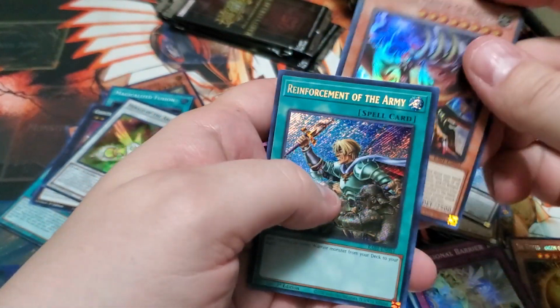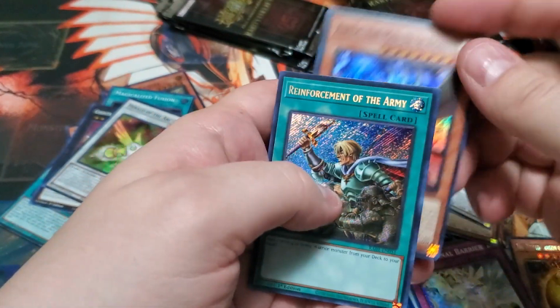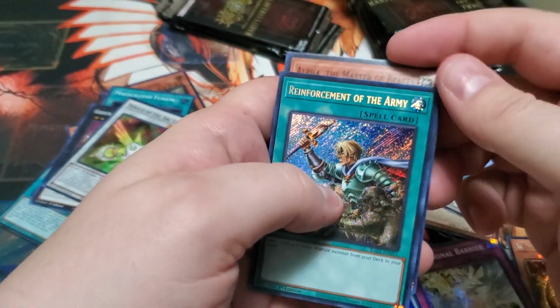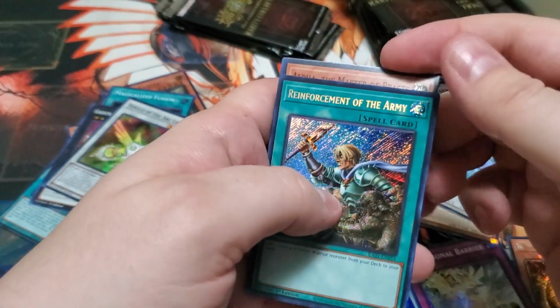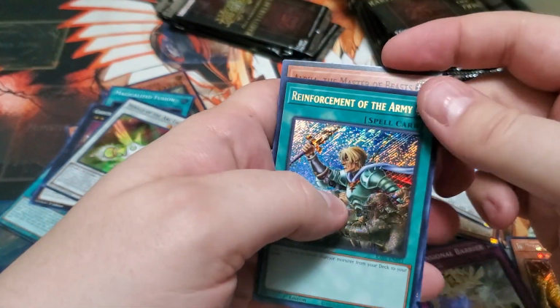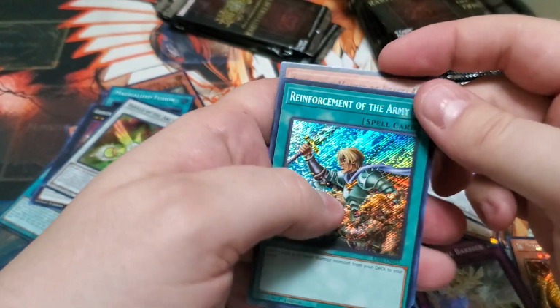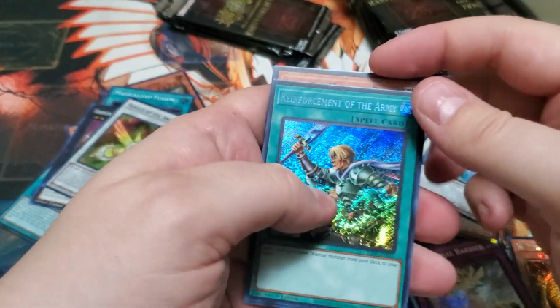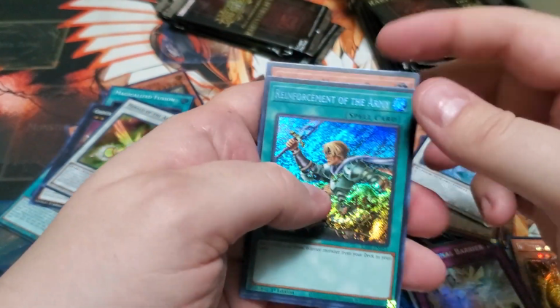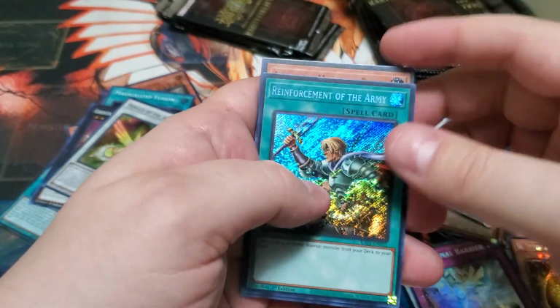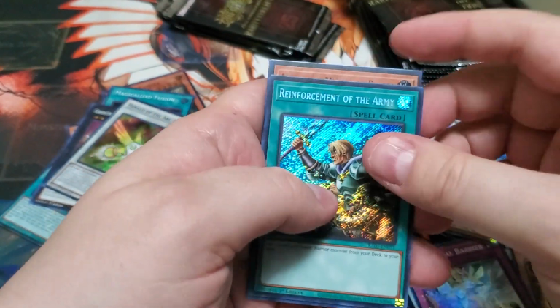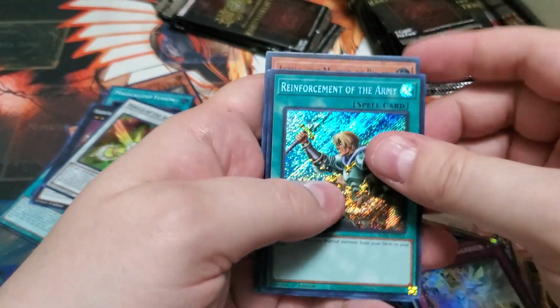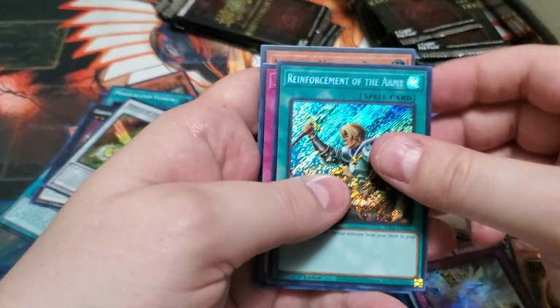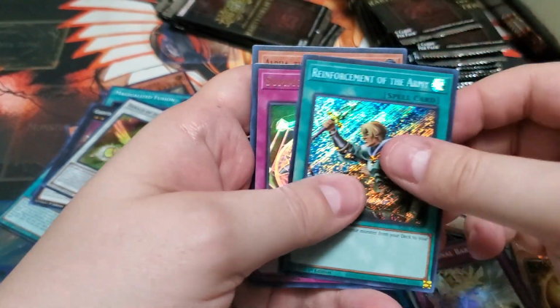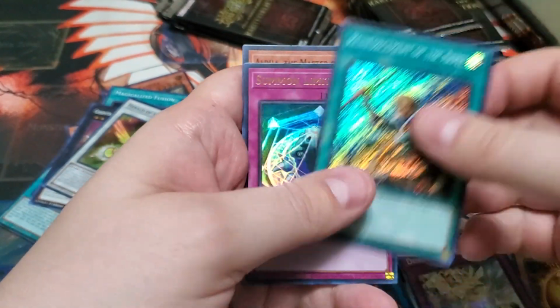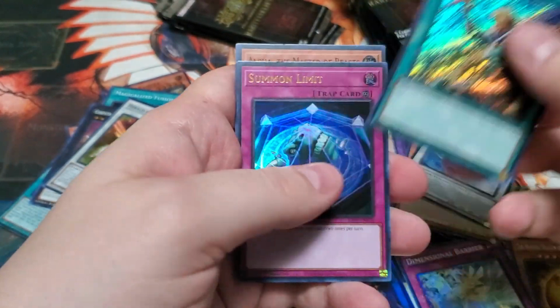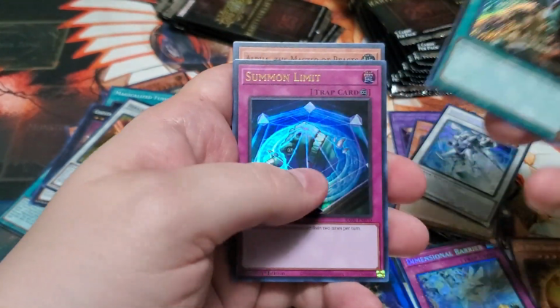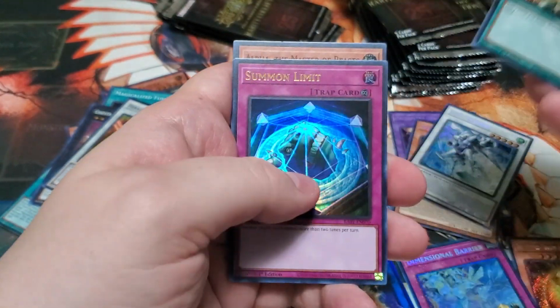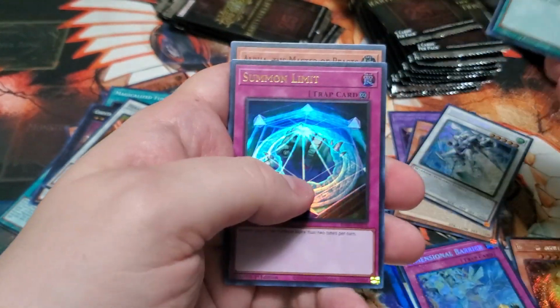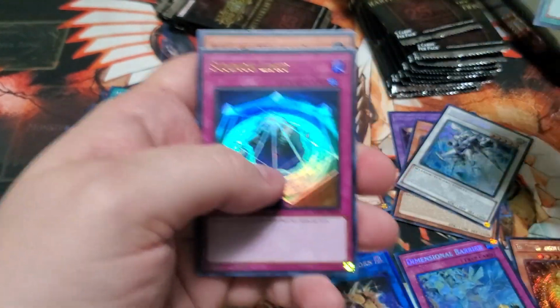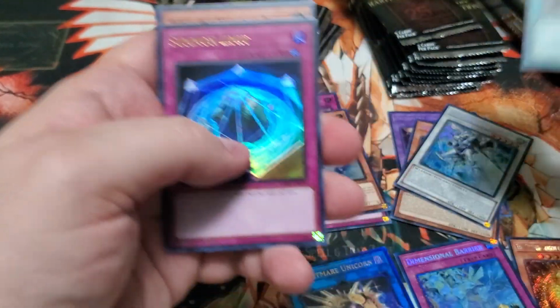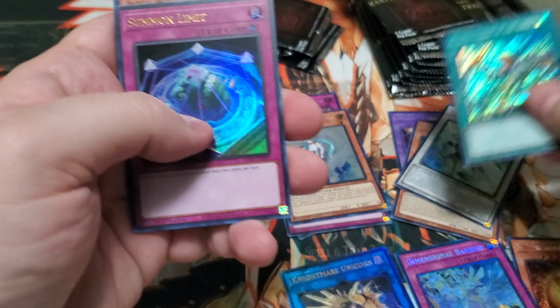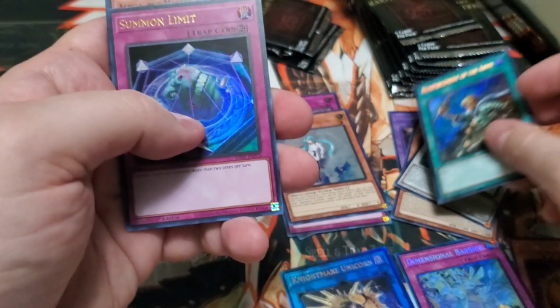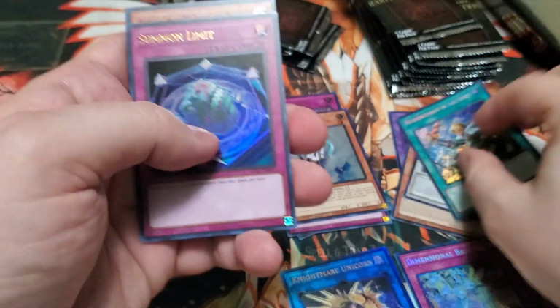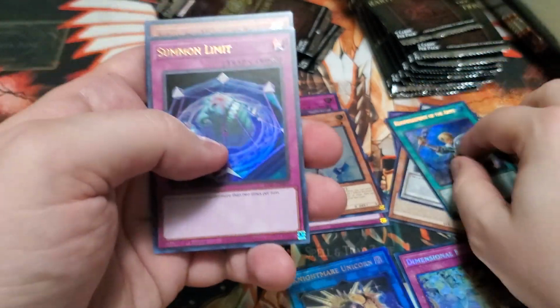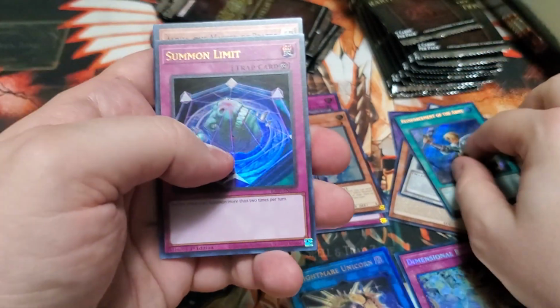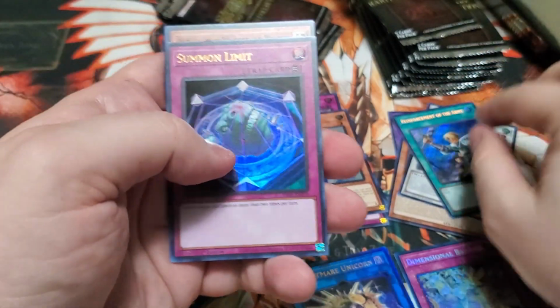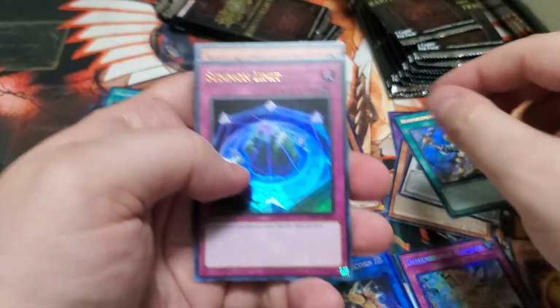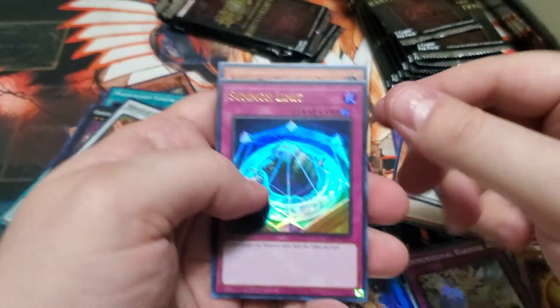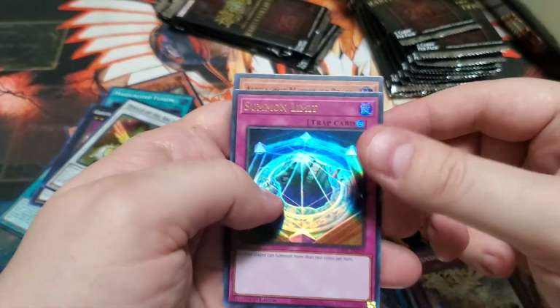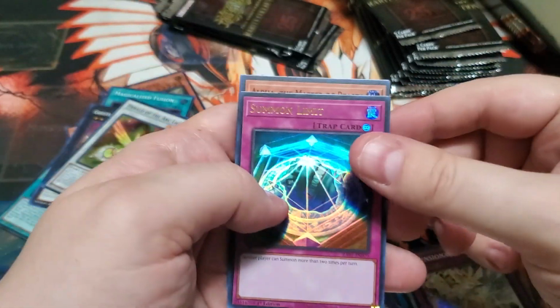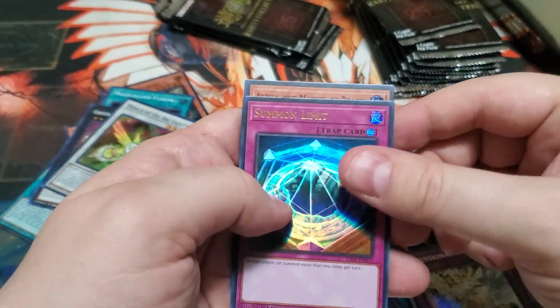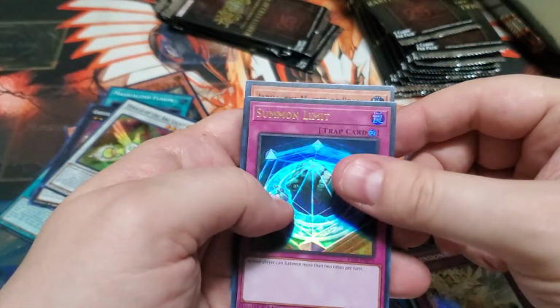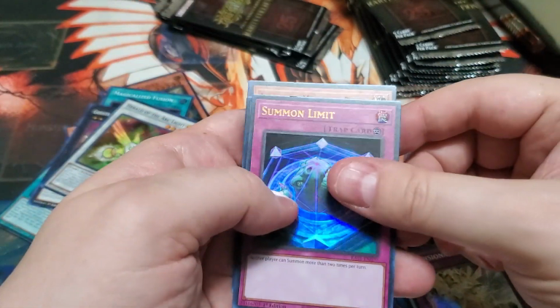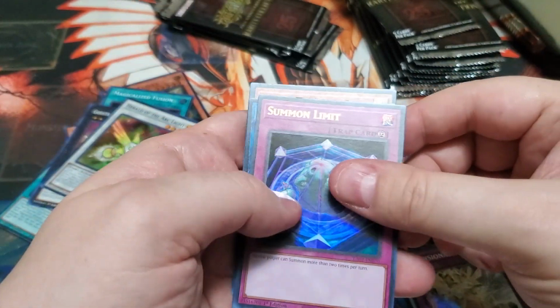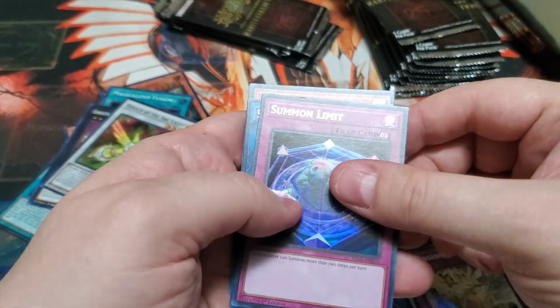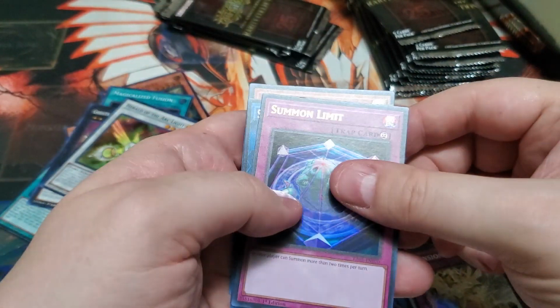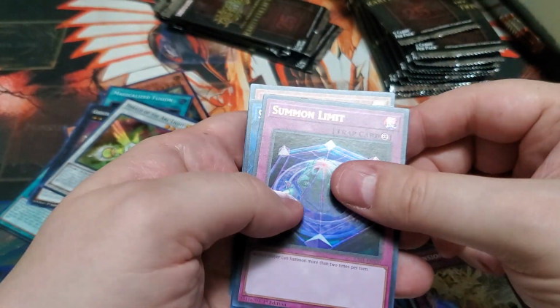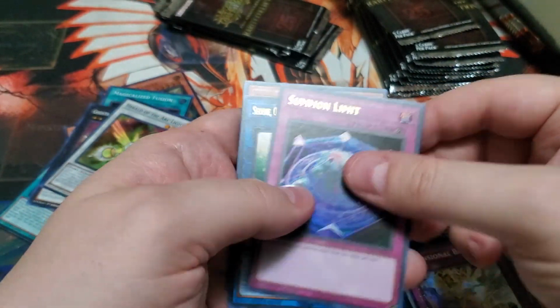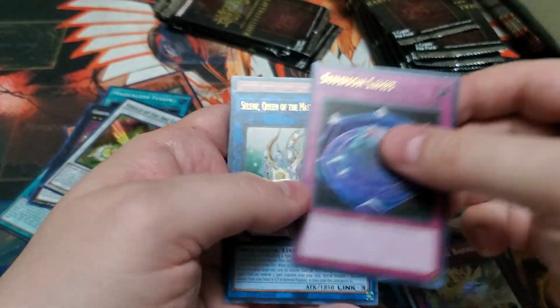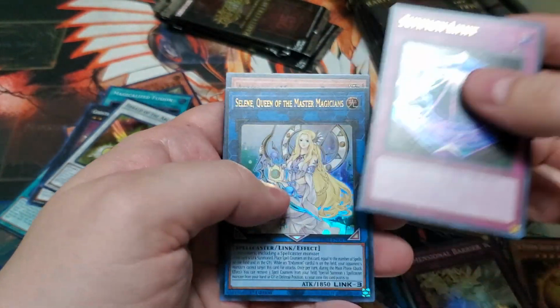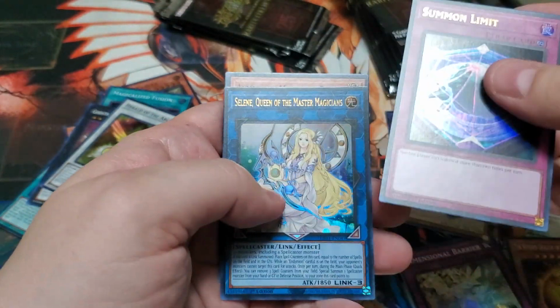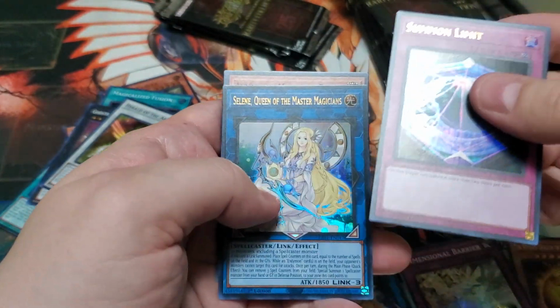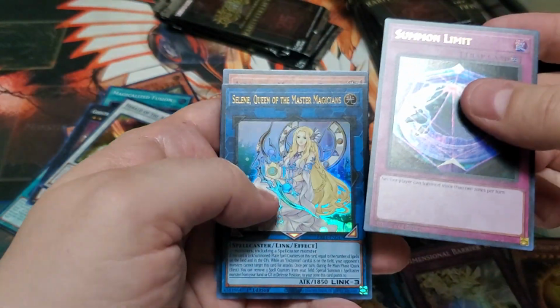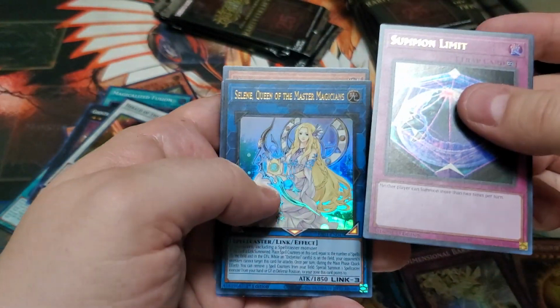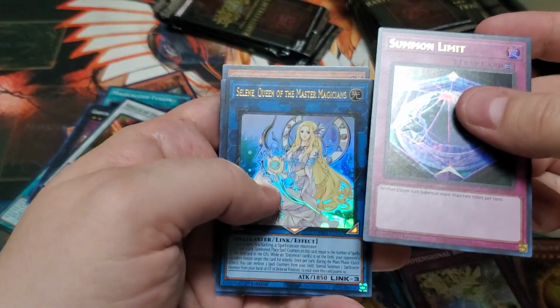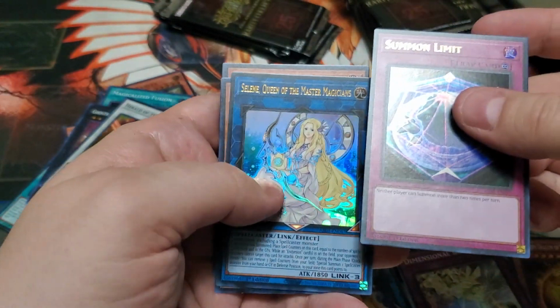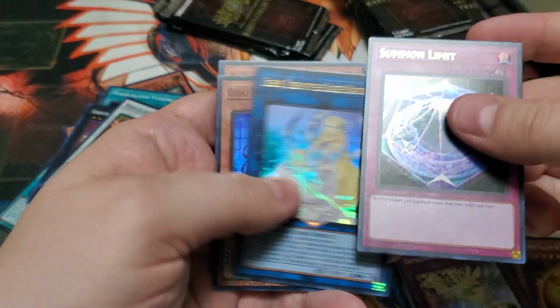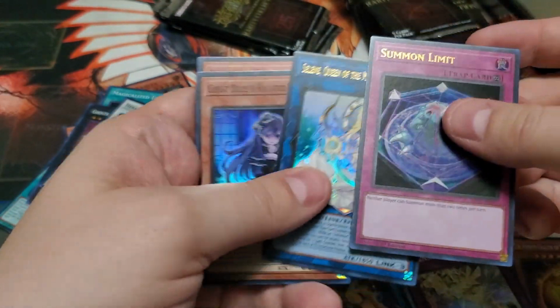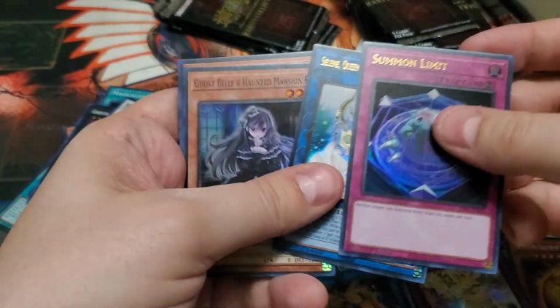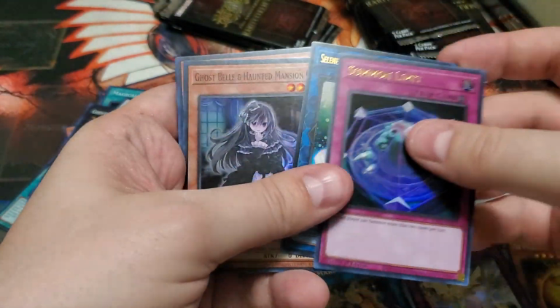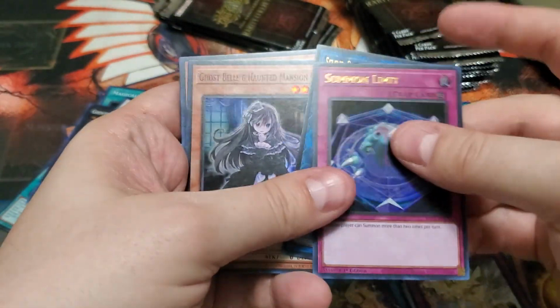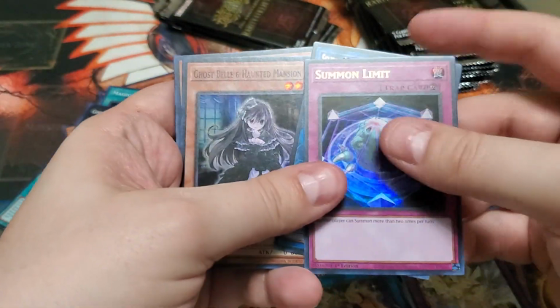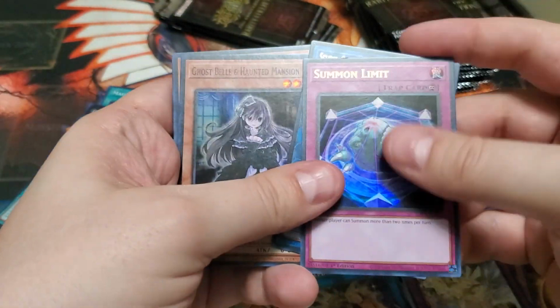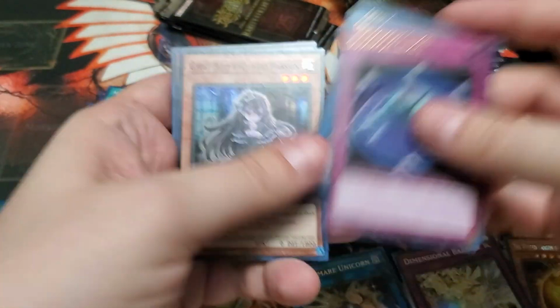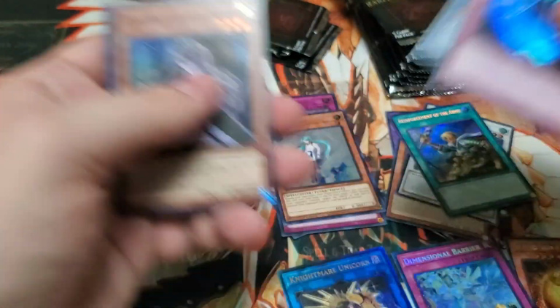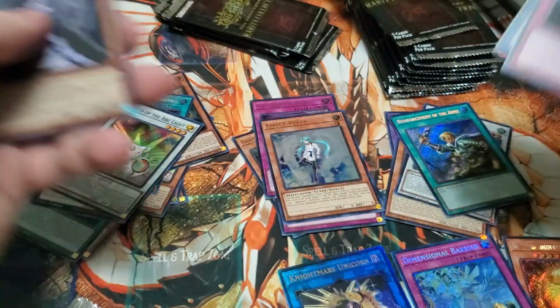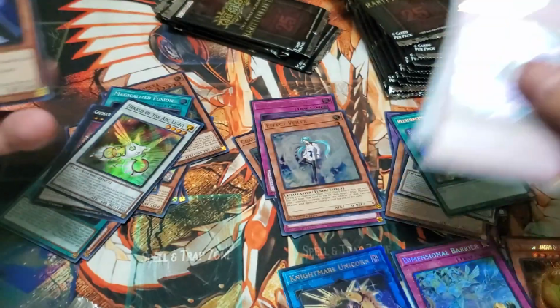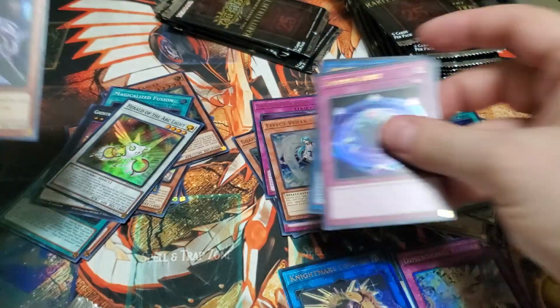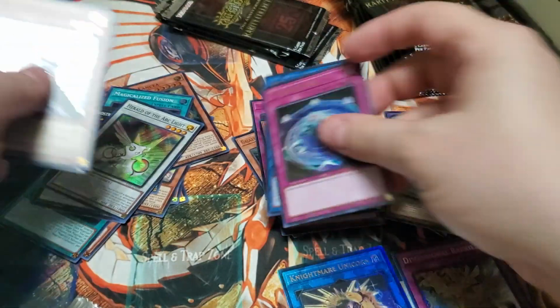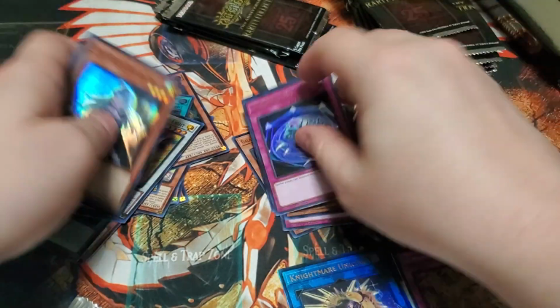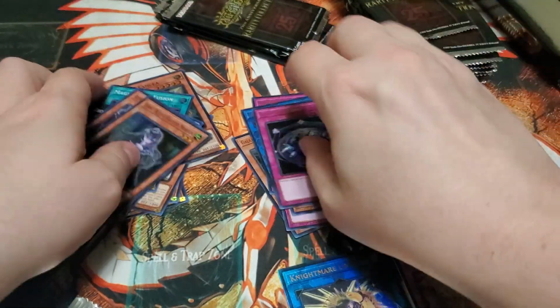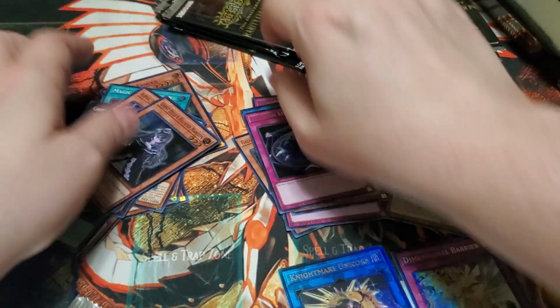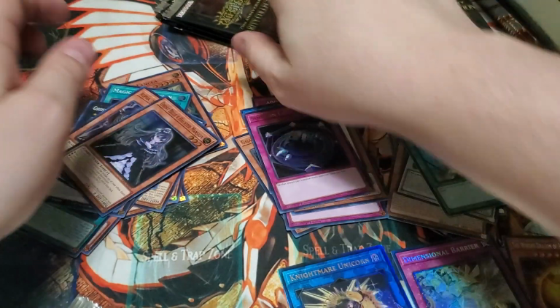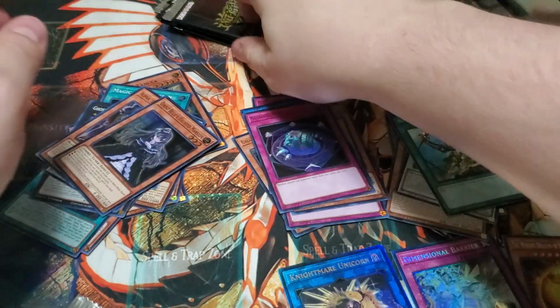Alpha, Reinforcement of the Army Secret Rare, Summon Limit, Selene, and Ghost Trigate.